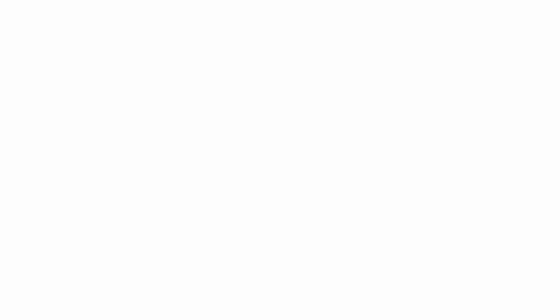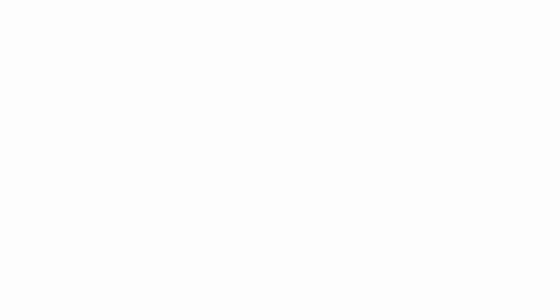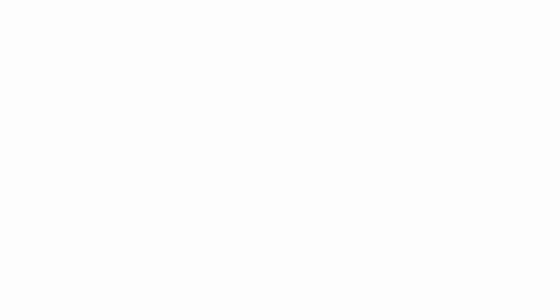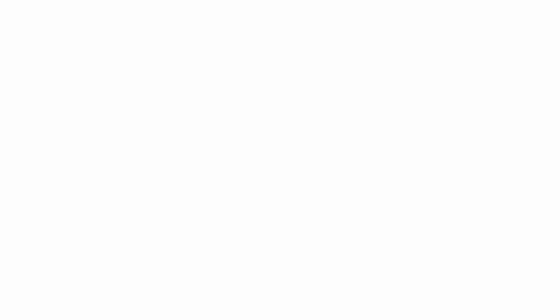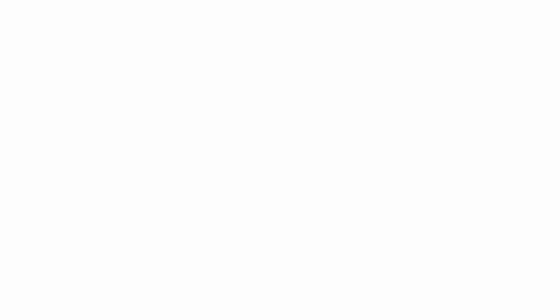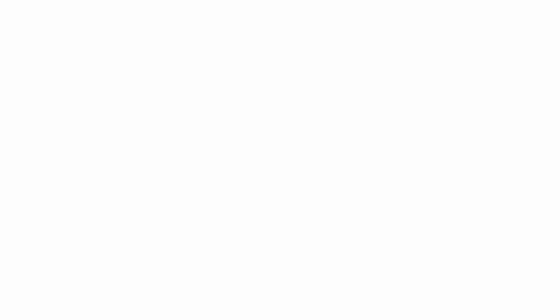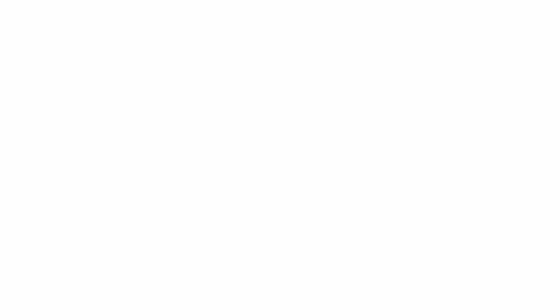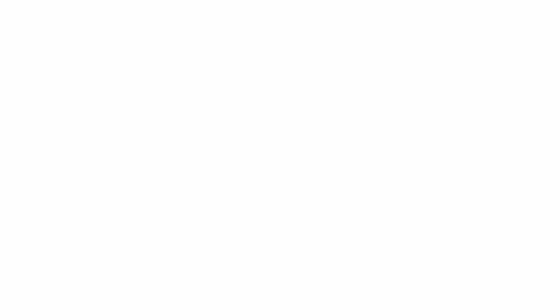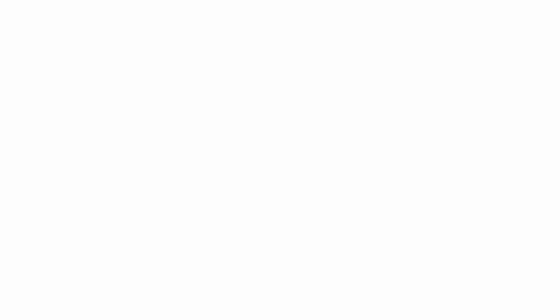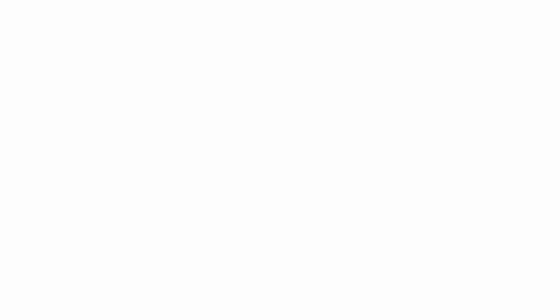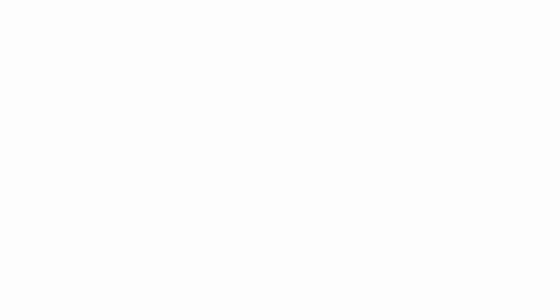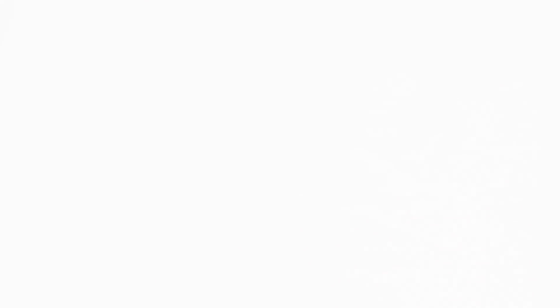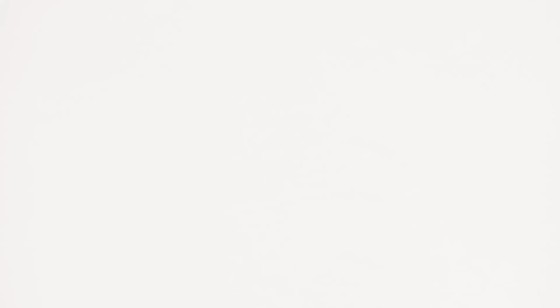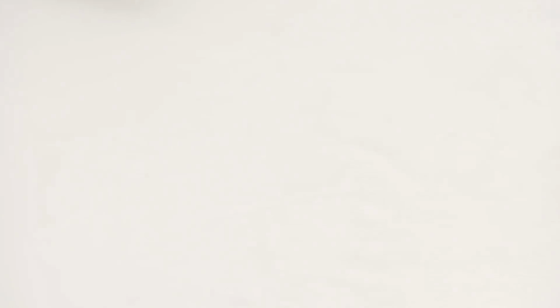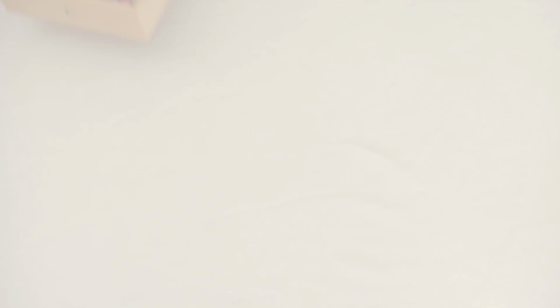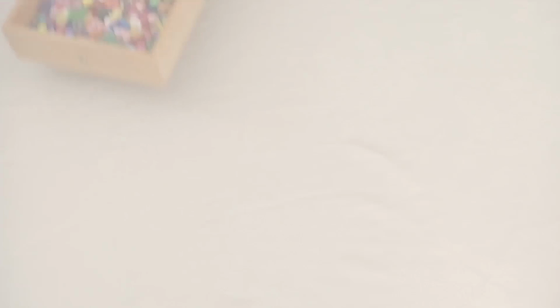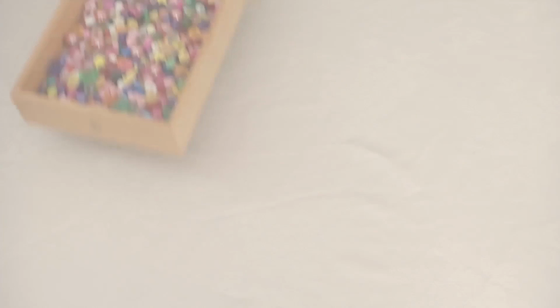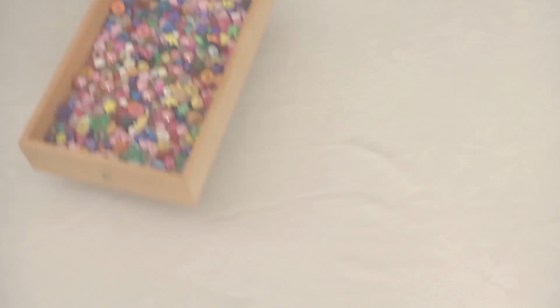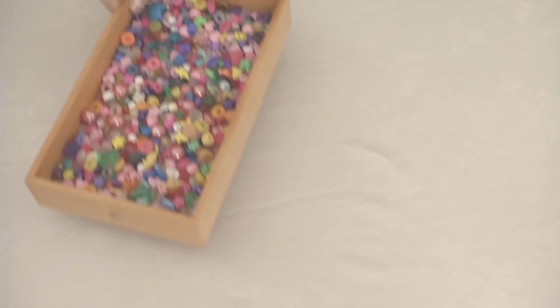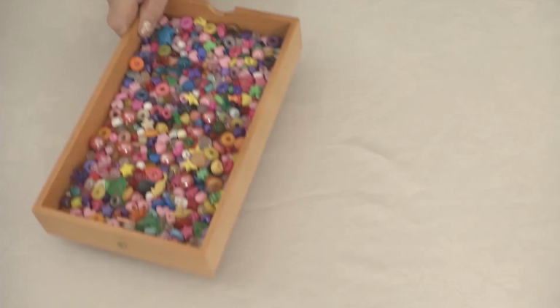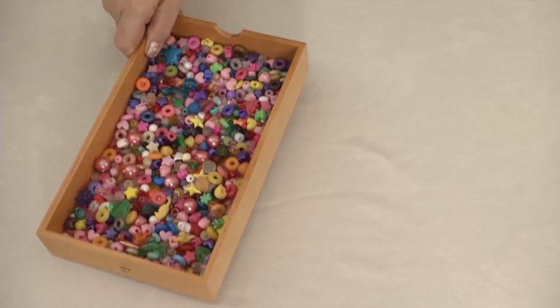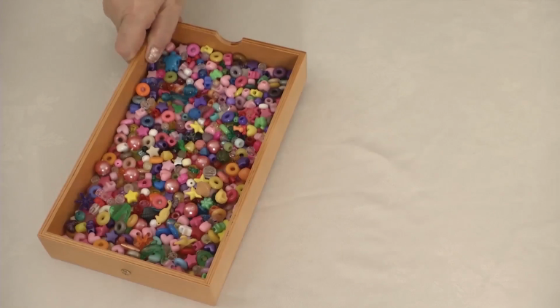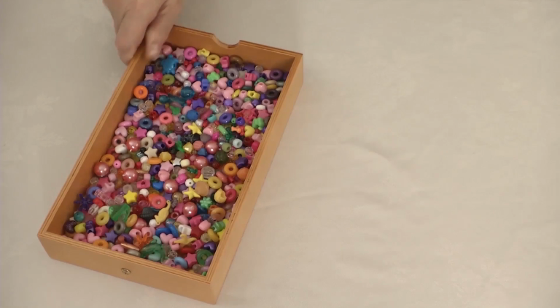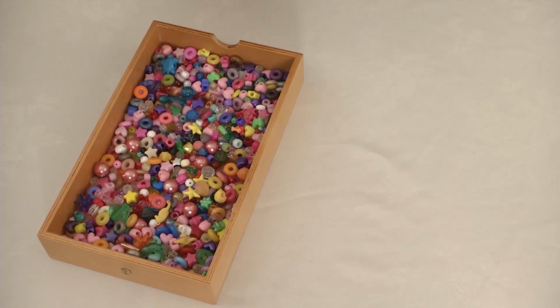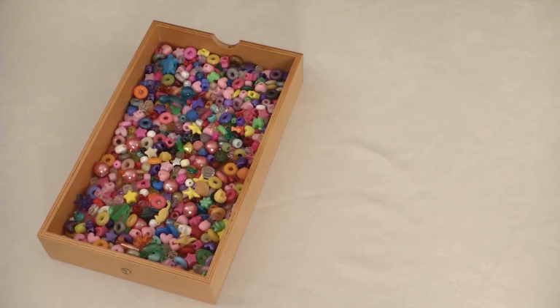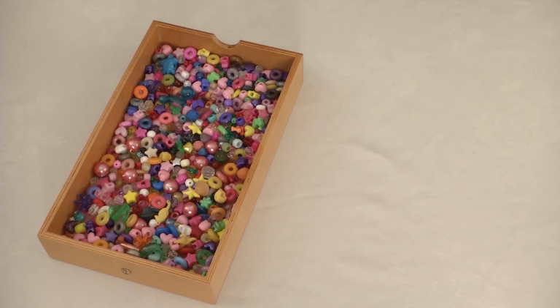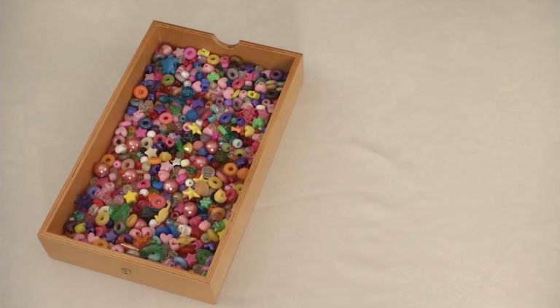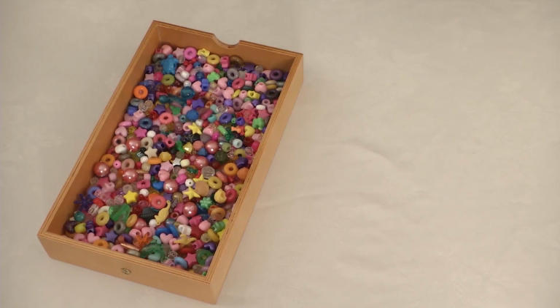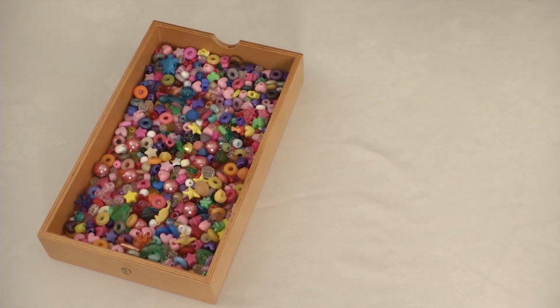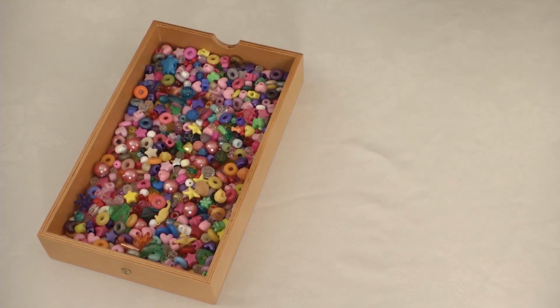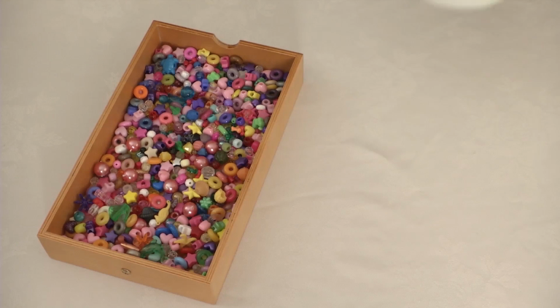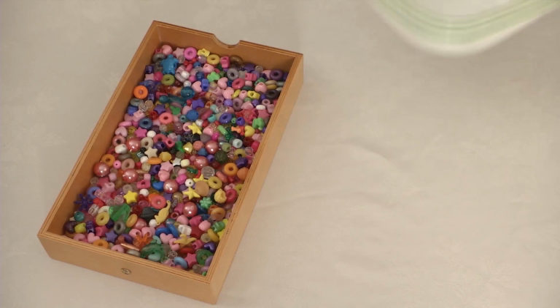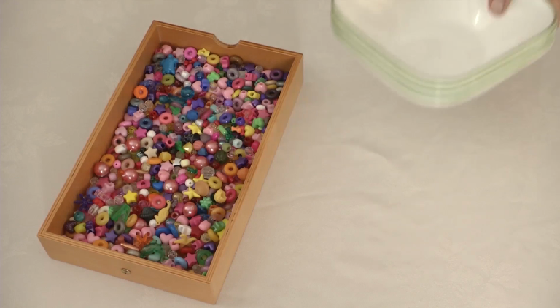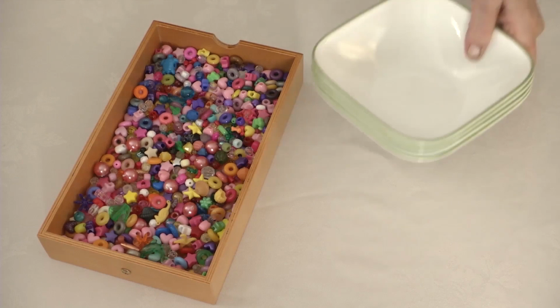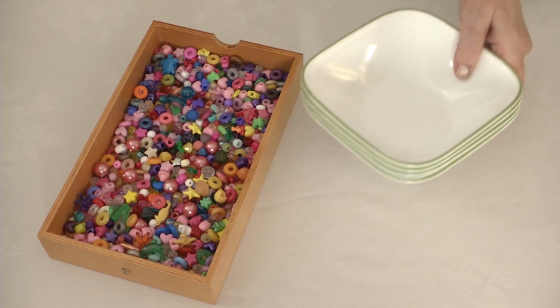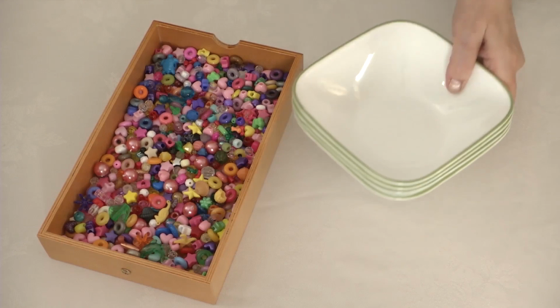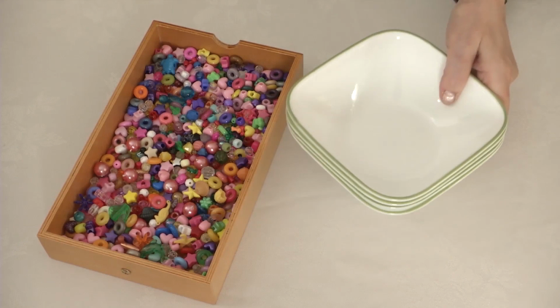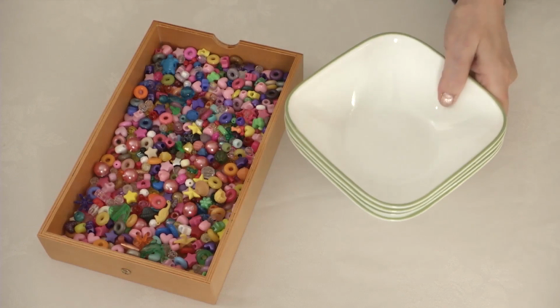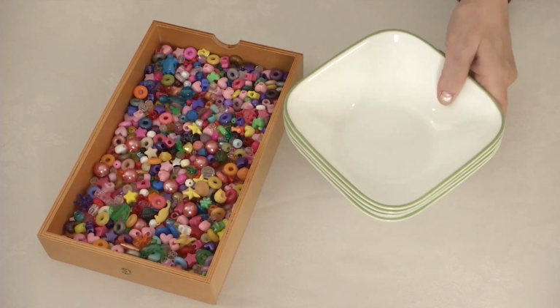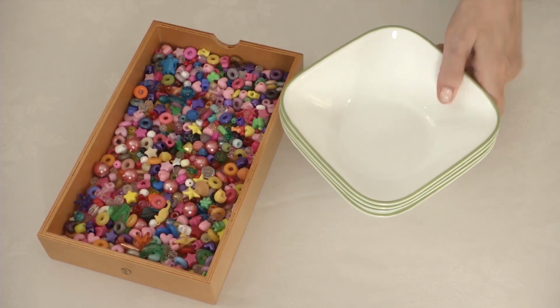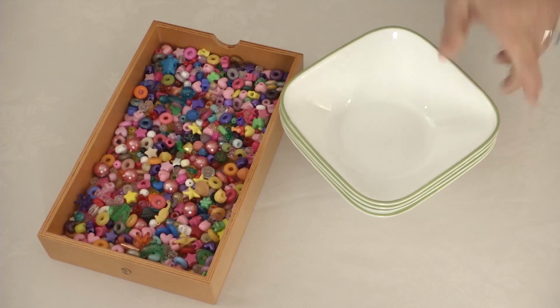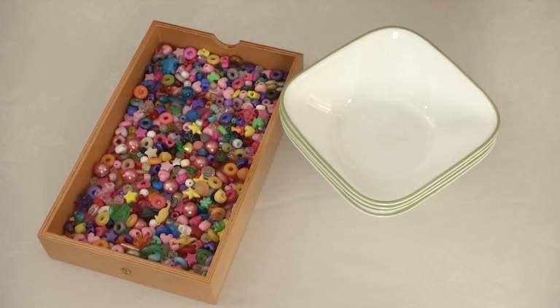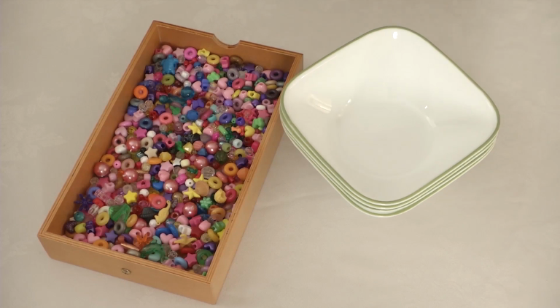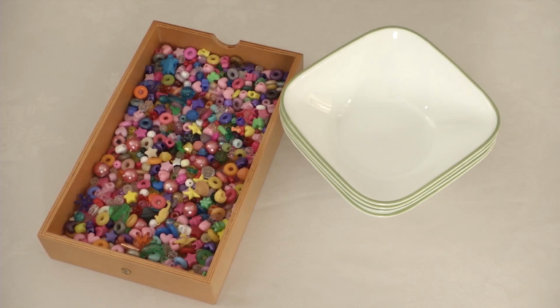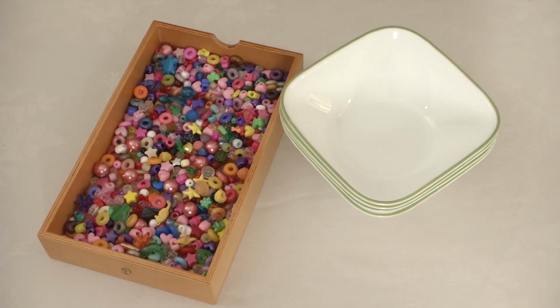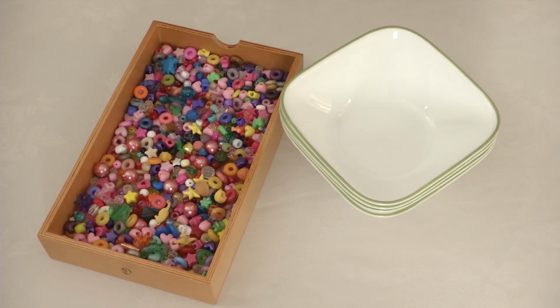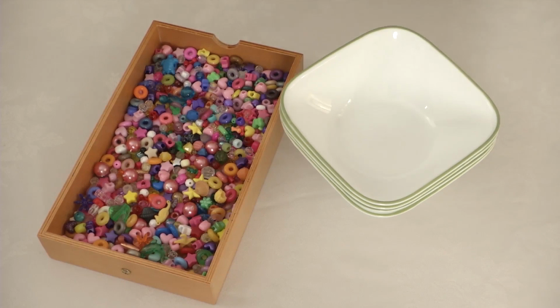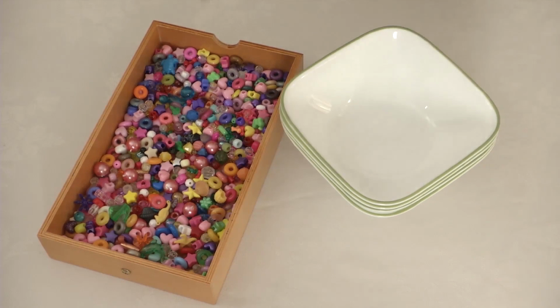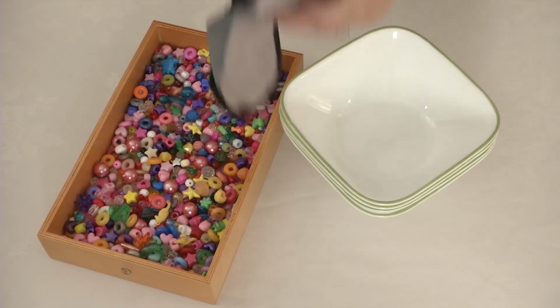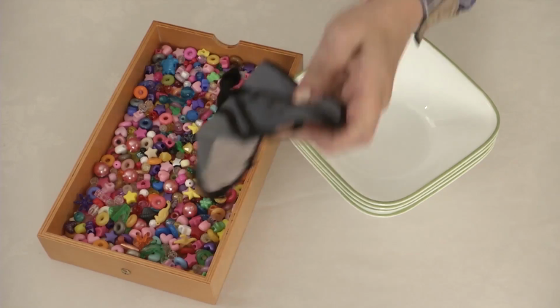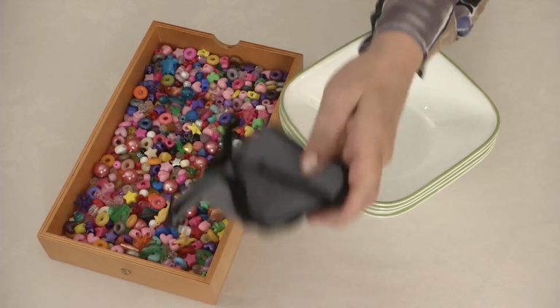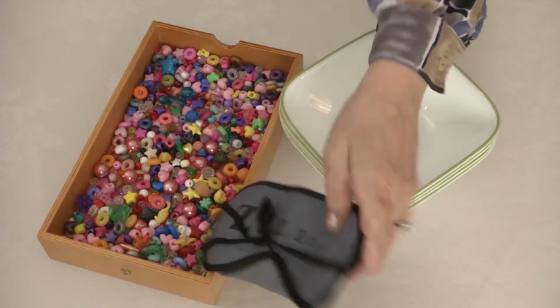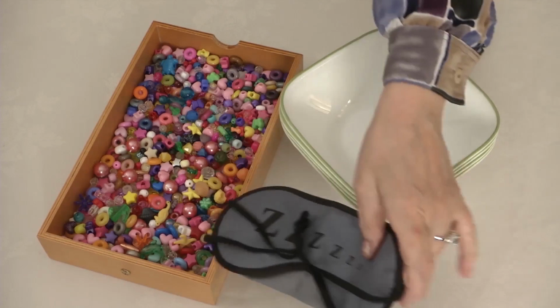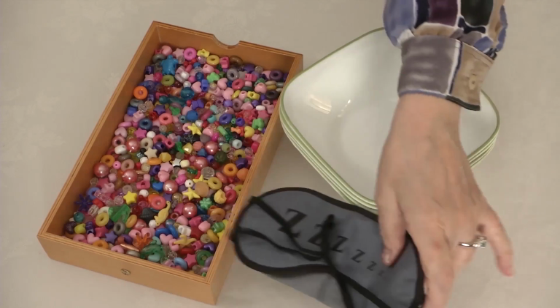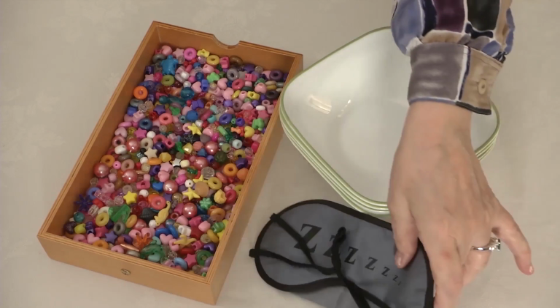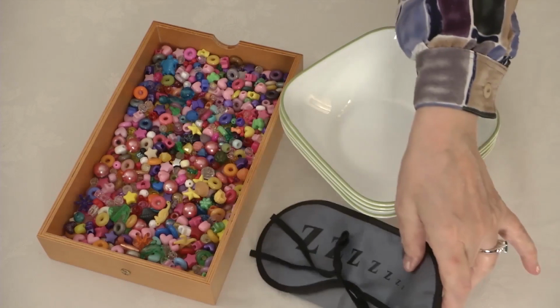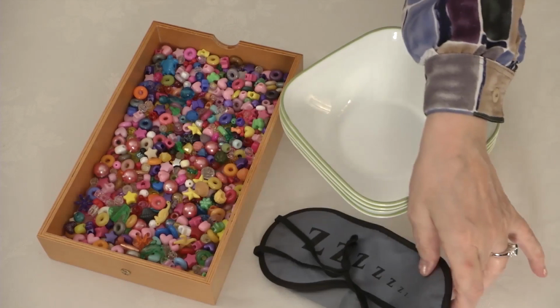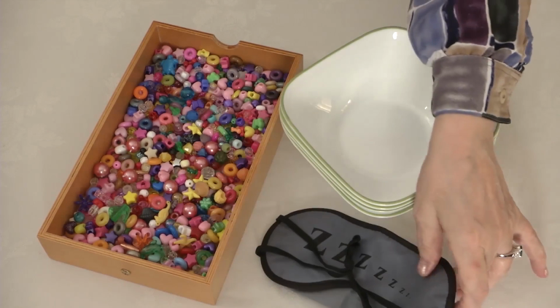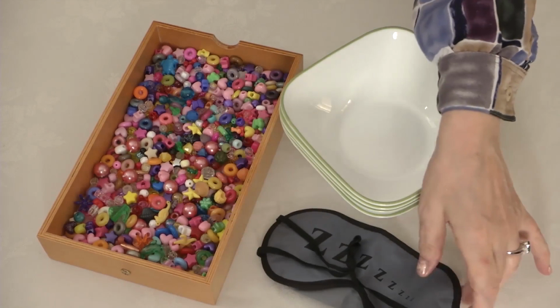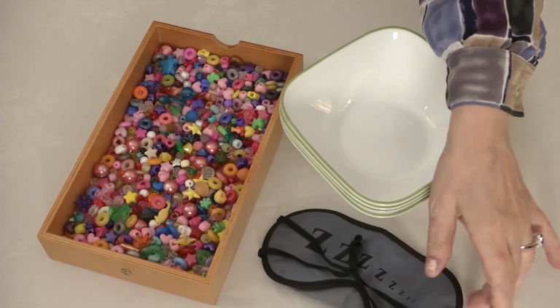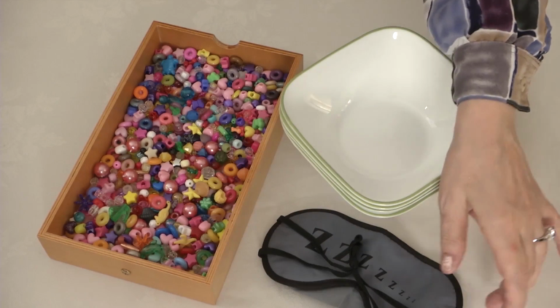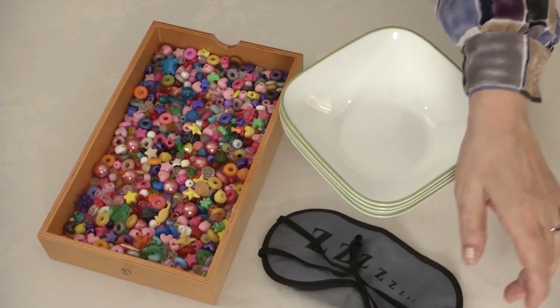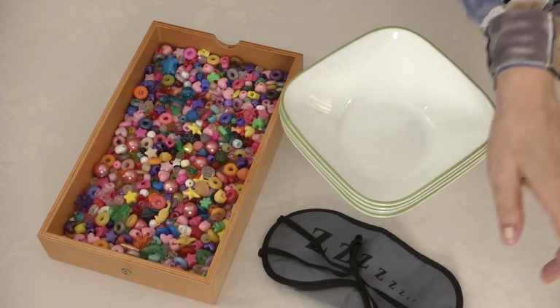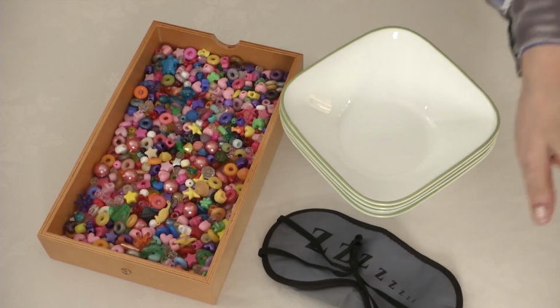Sort beads by feel. Materials needed: a box of beads, four bowls, and a blindfold.